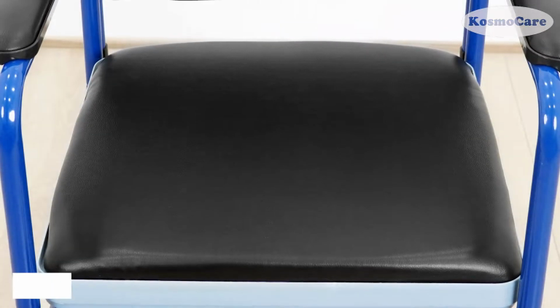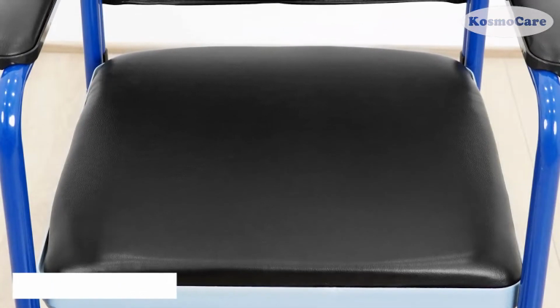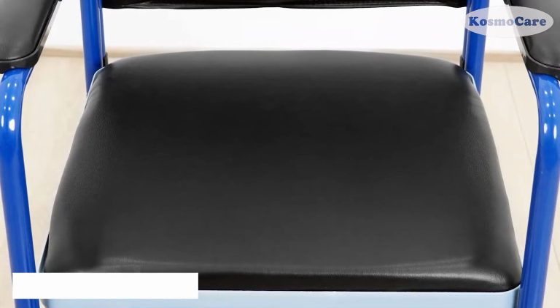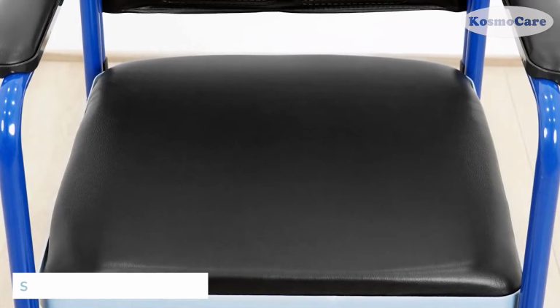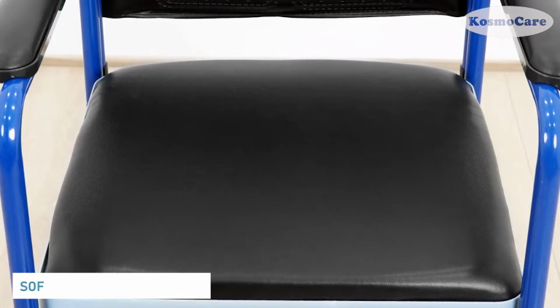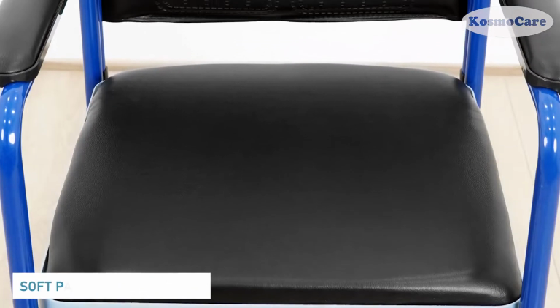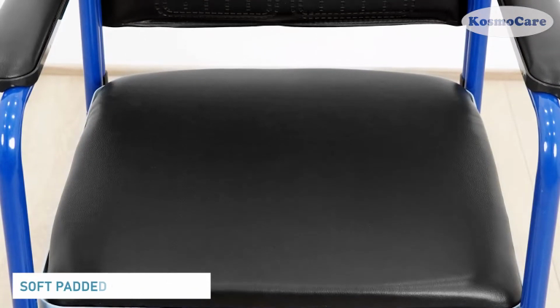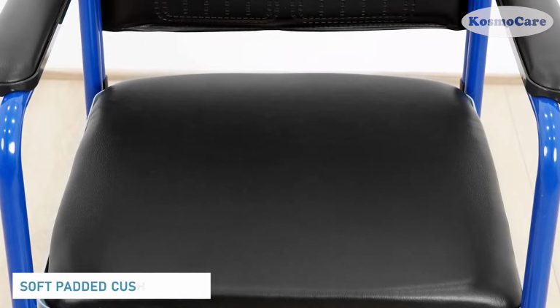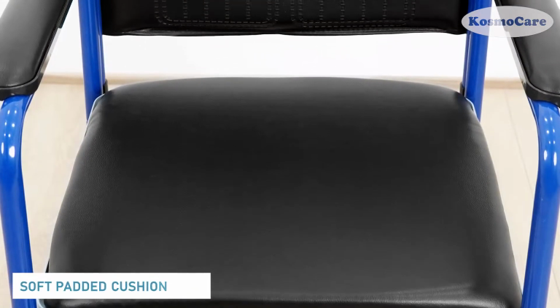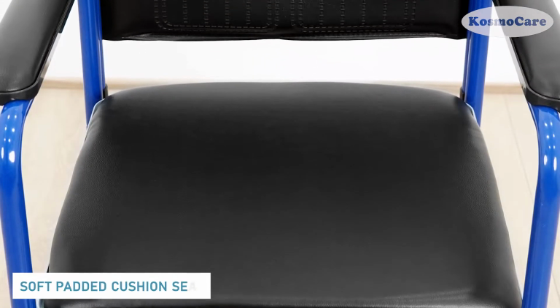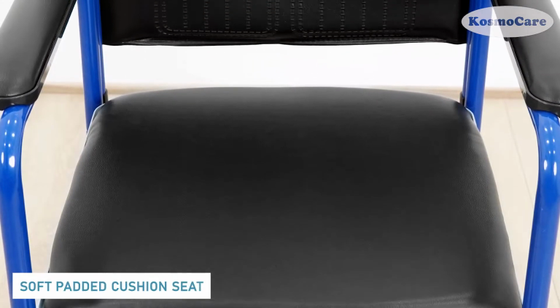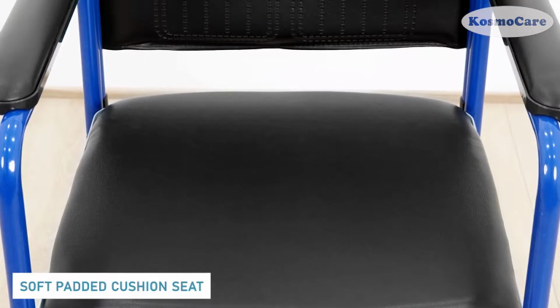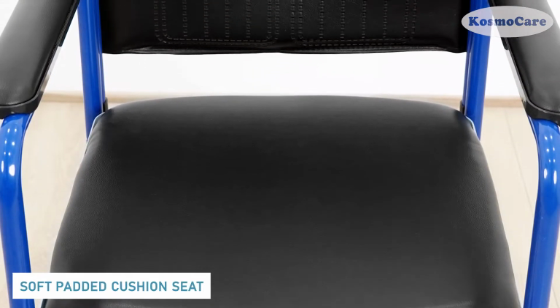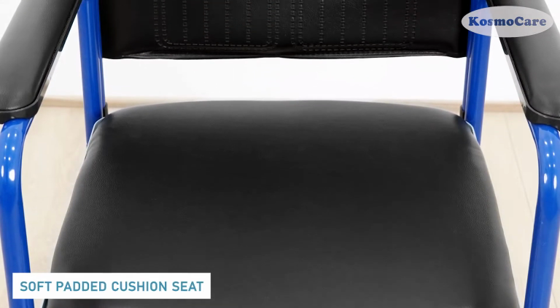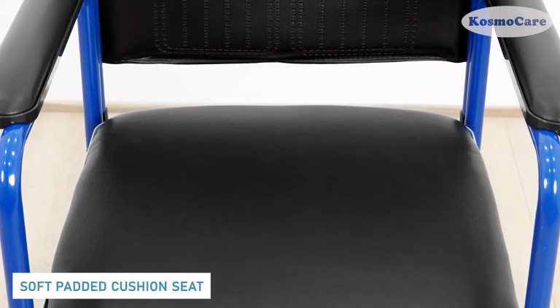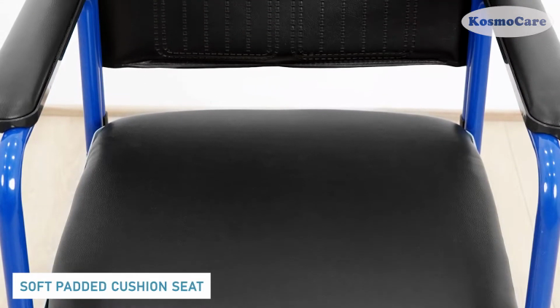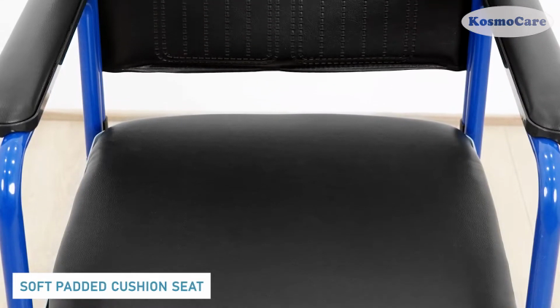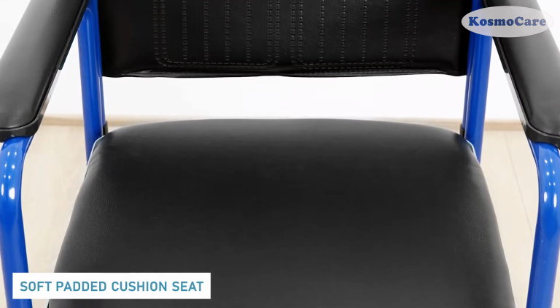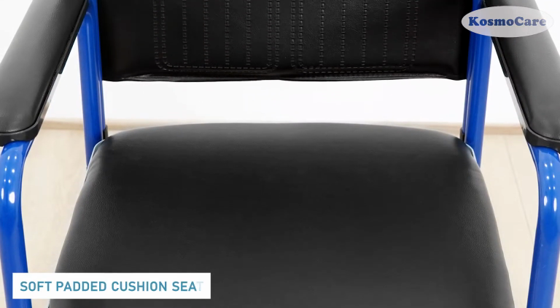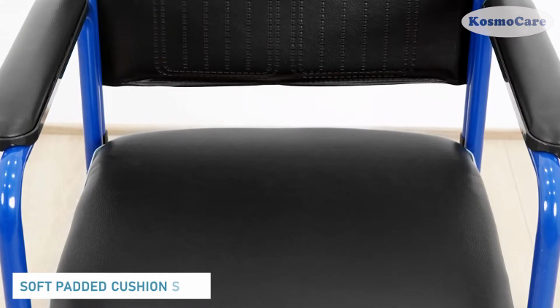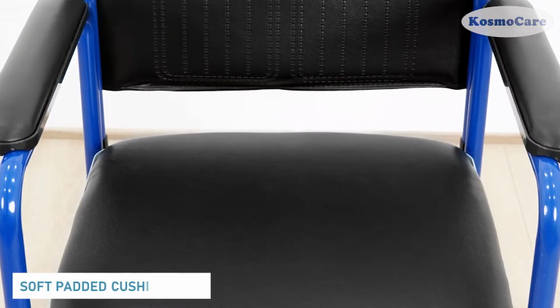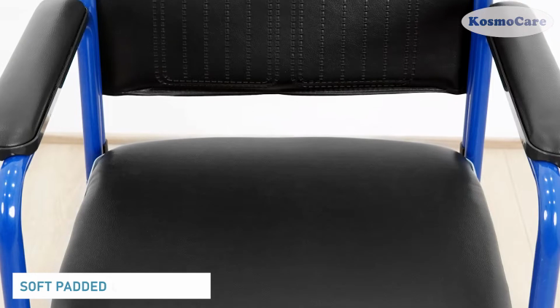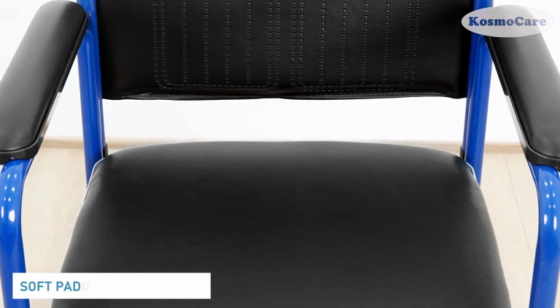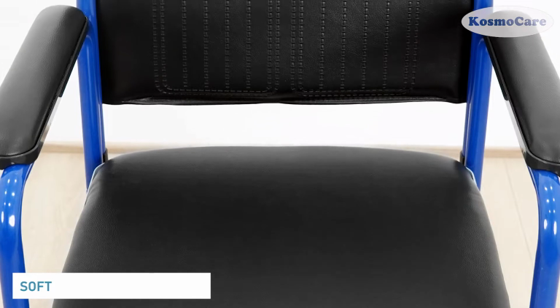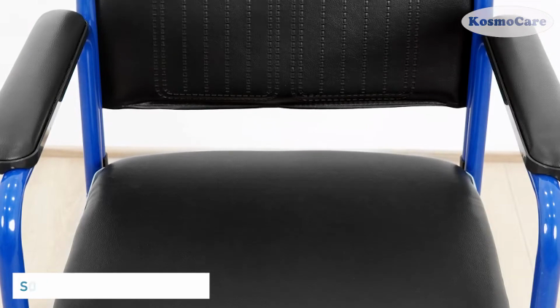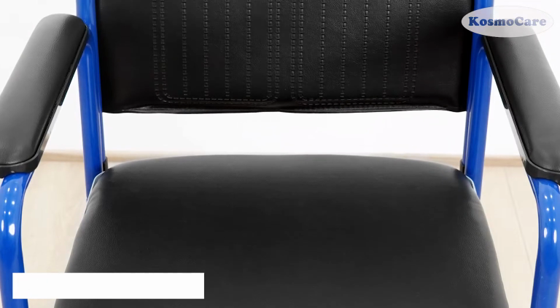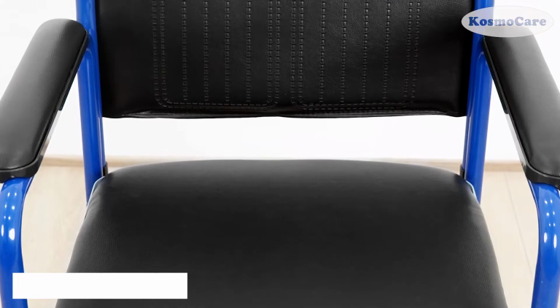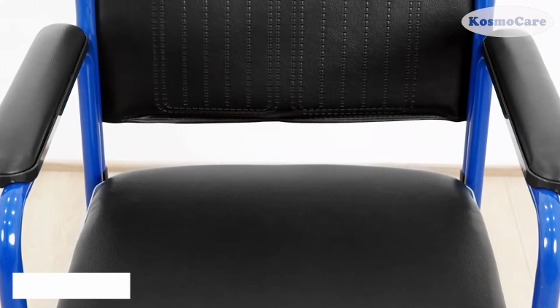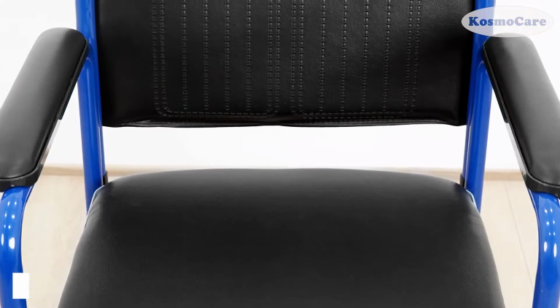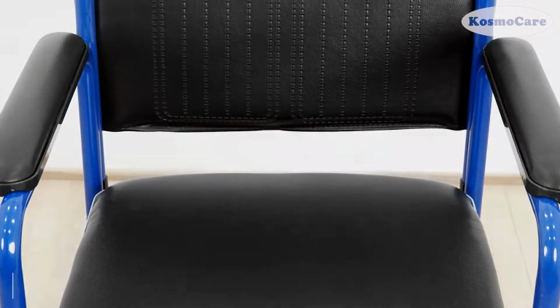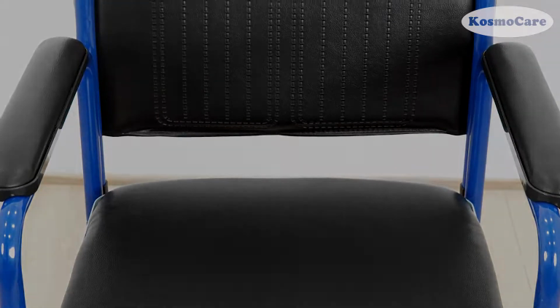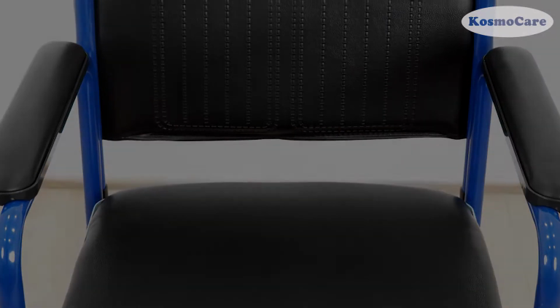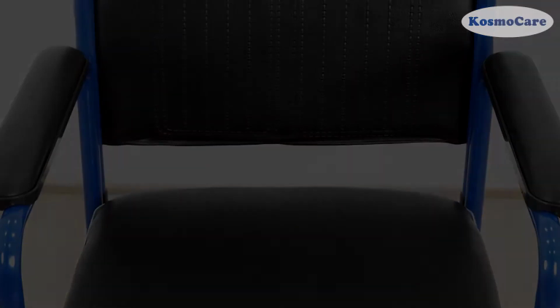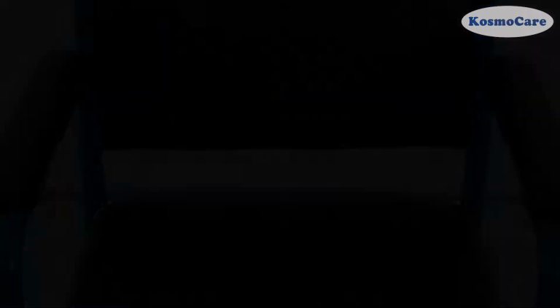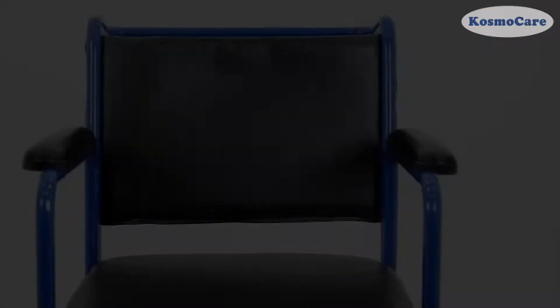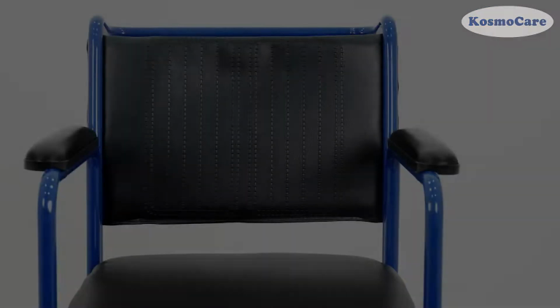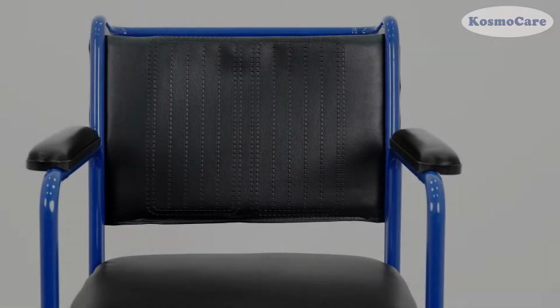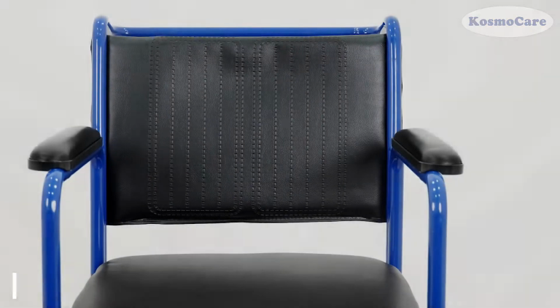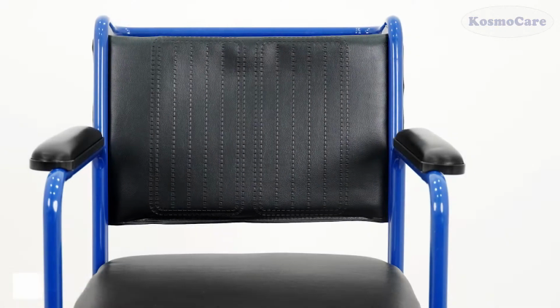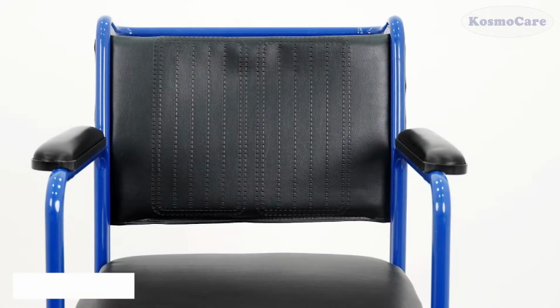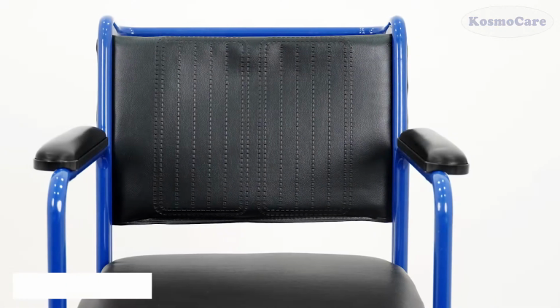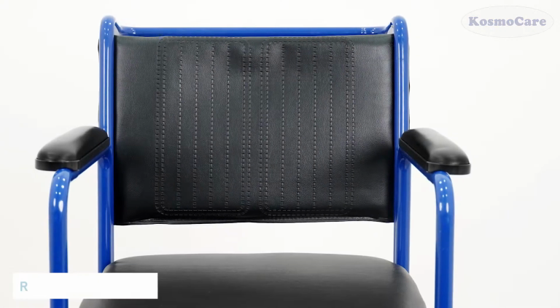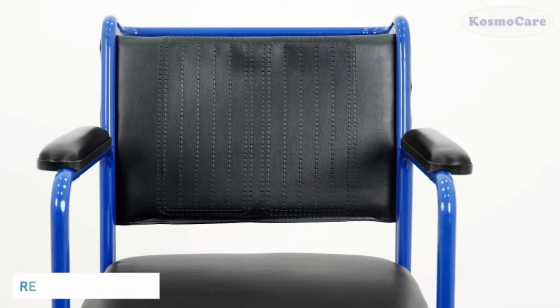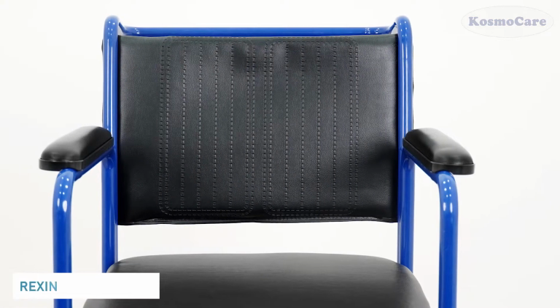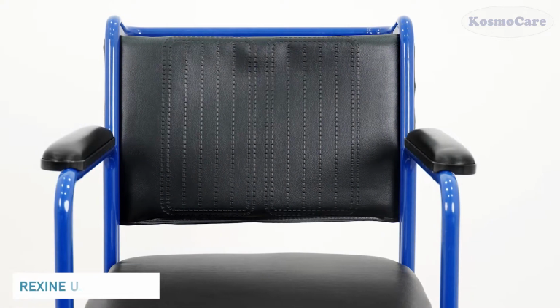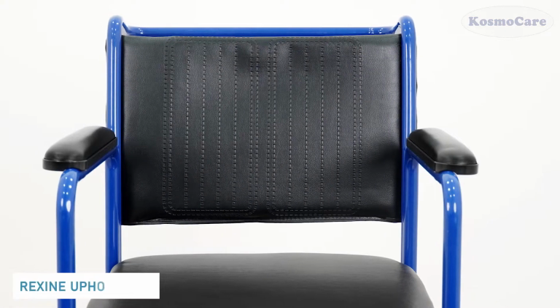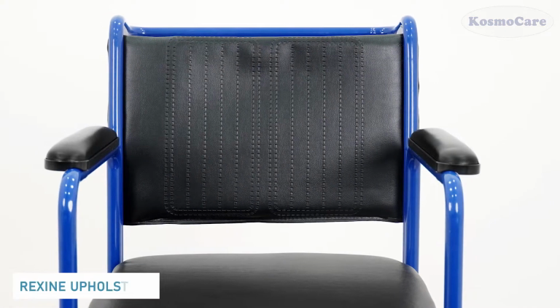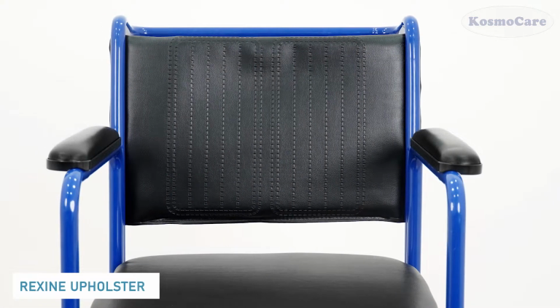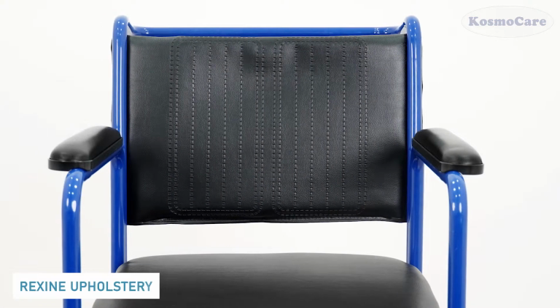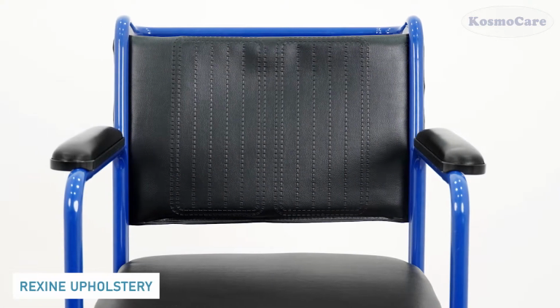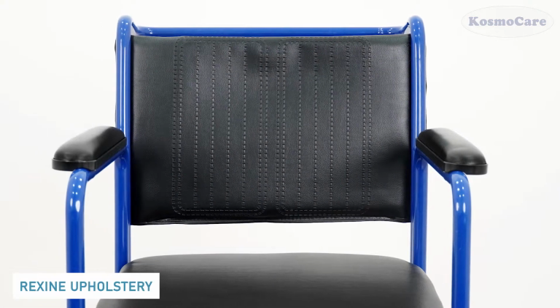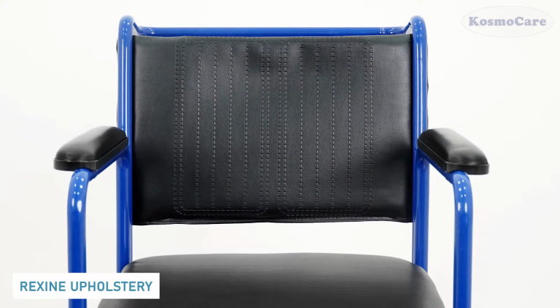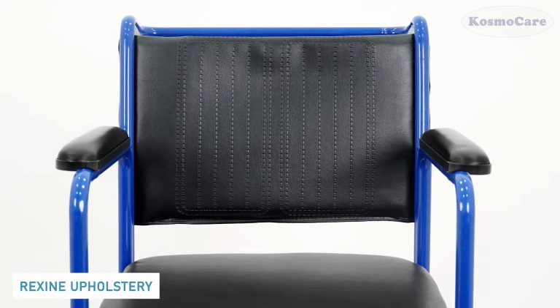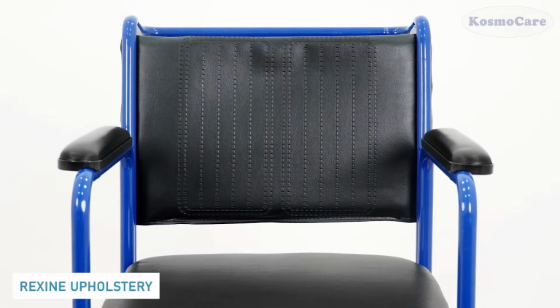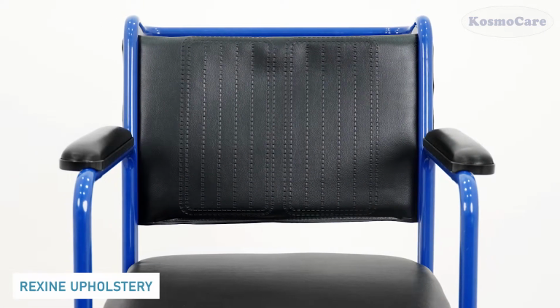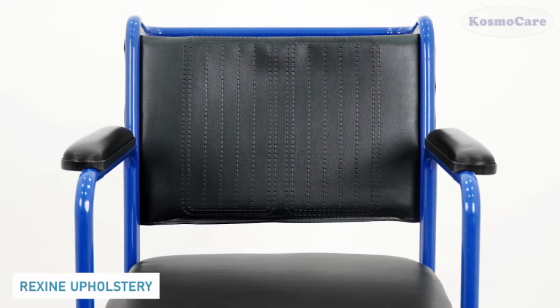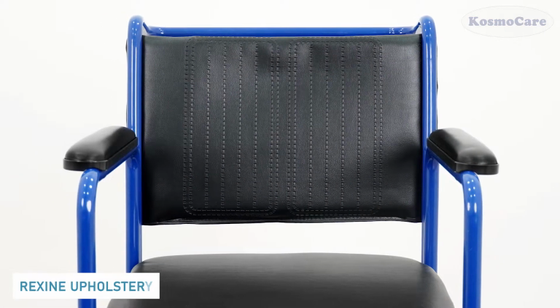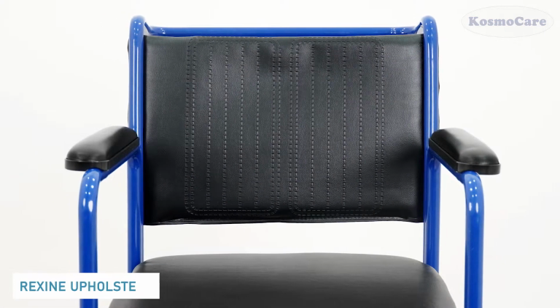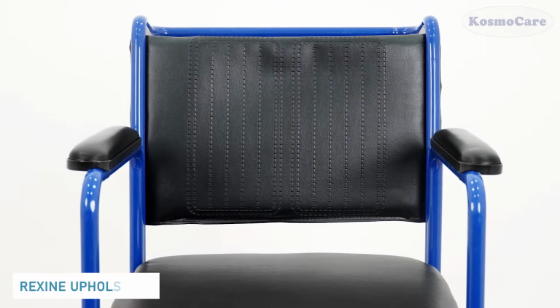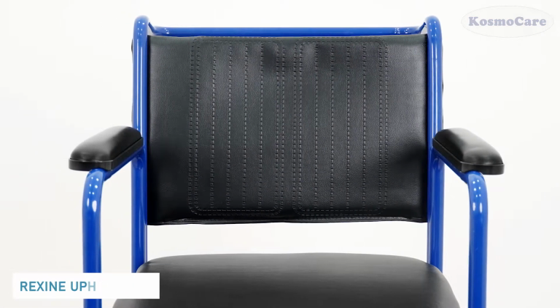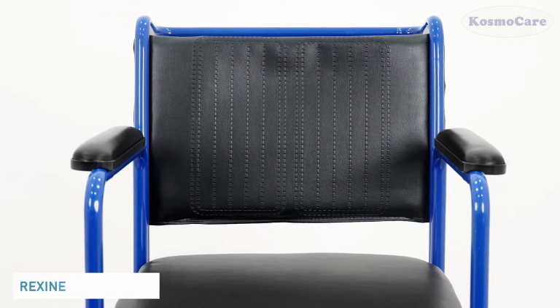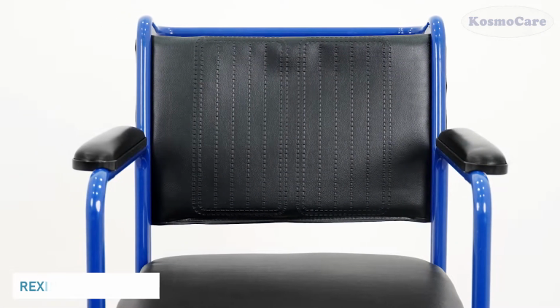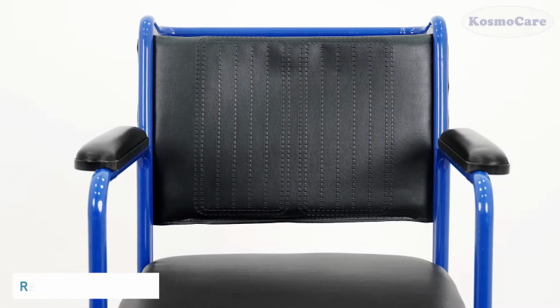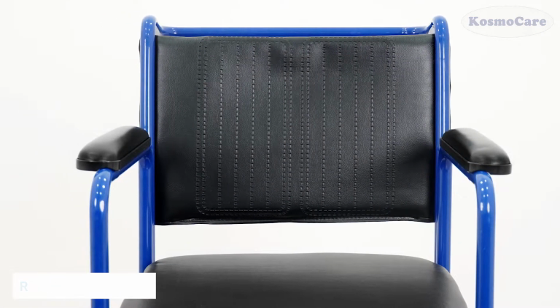The padded cushioned seat is made from a high-quality foam for better comfort. The Rexin upholstery can be easily cleaned.